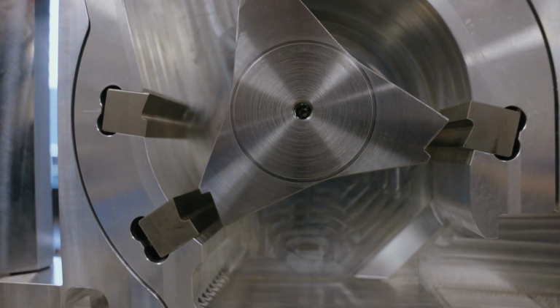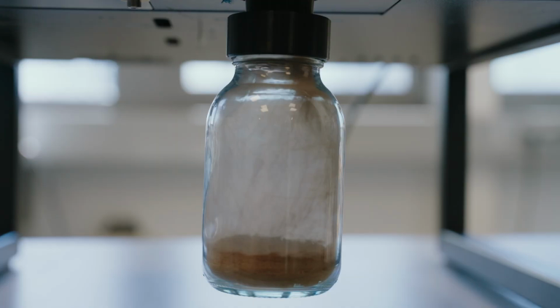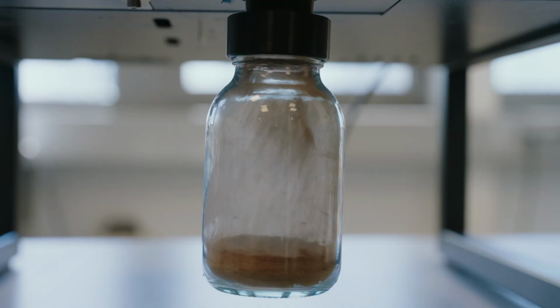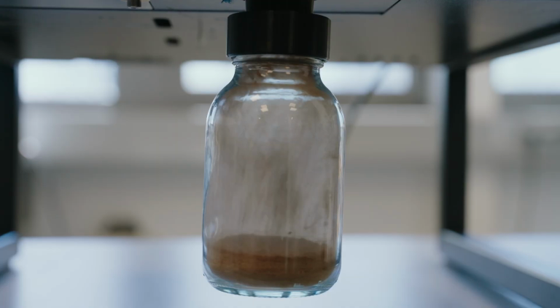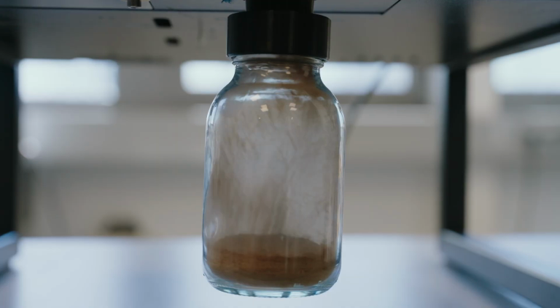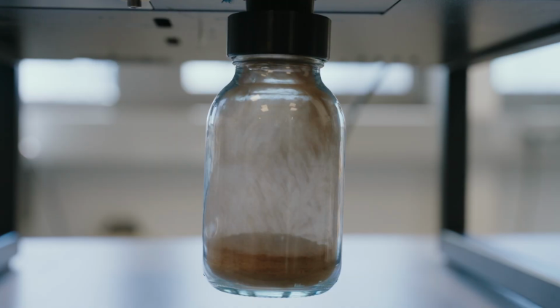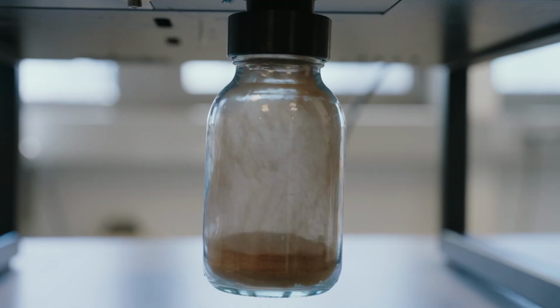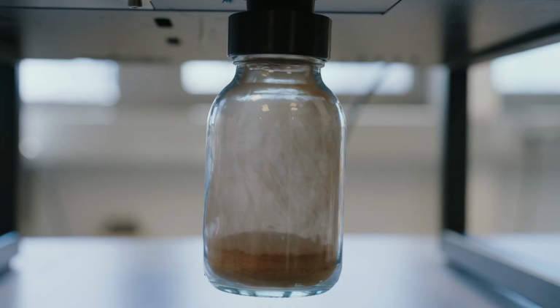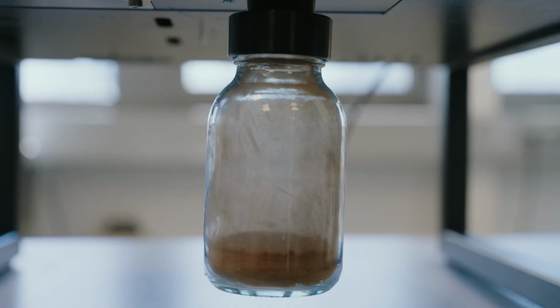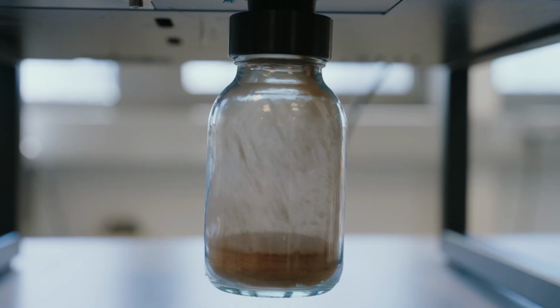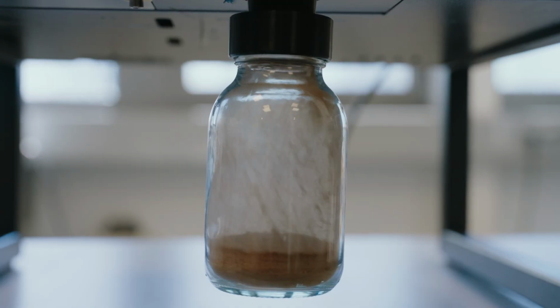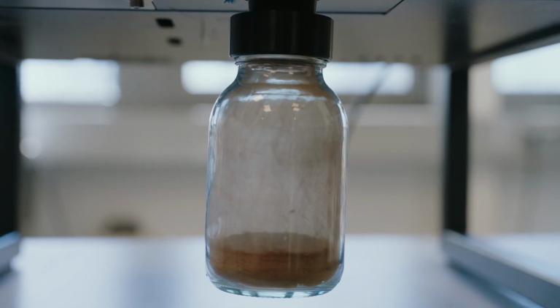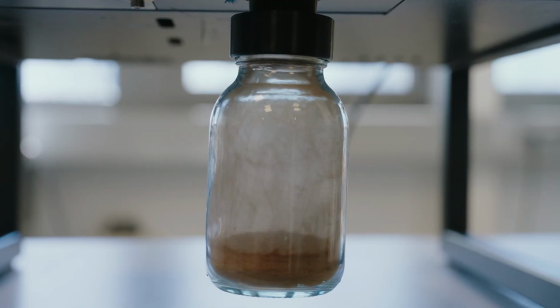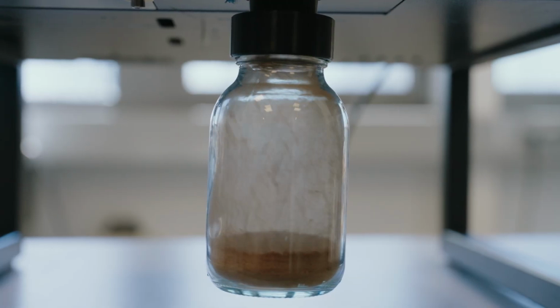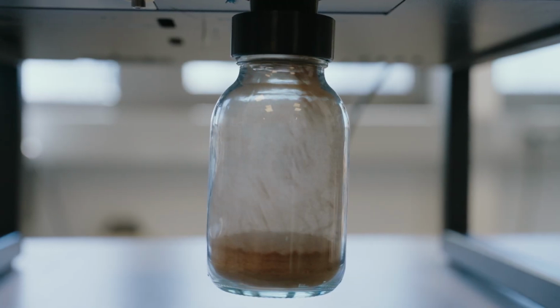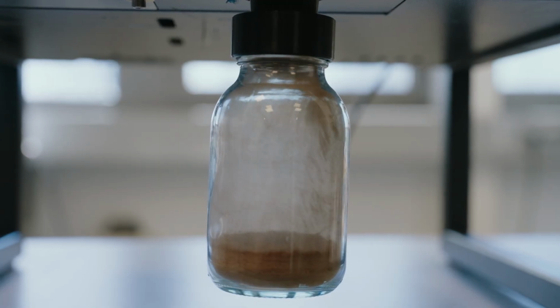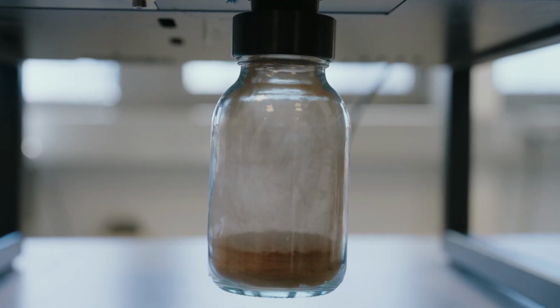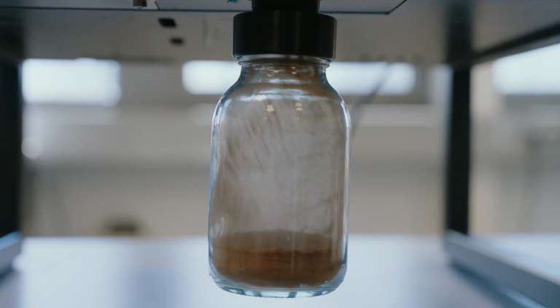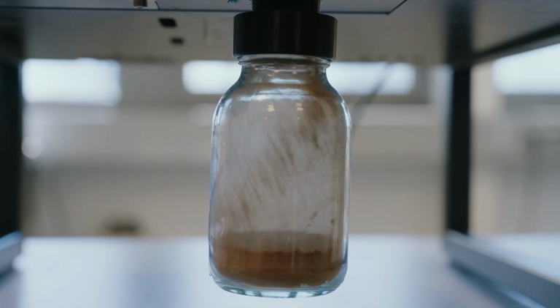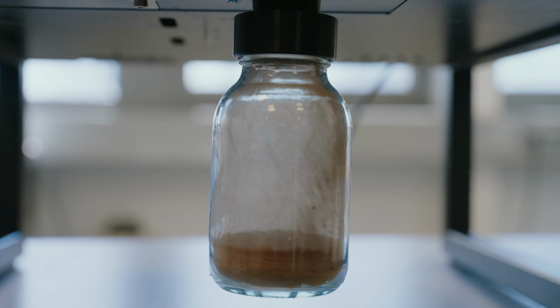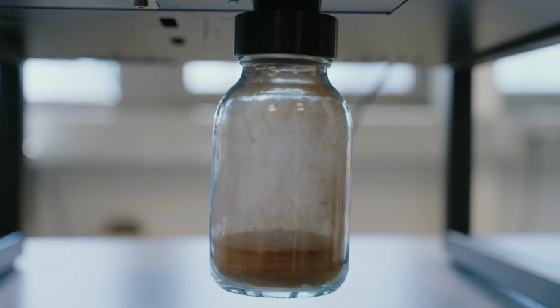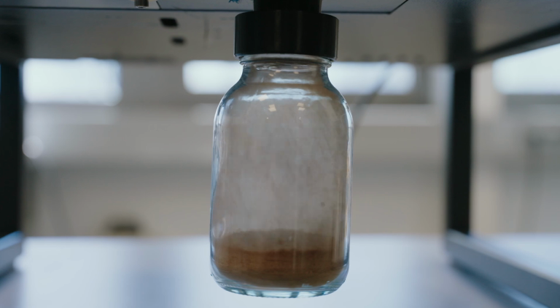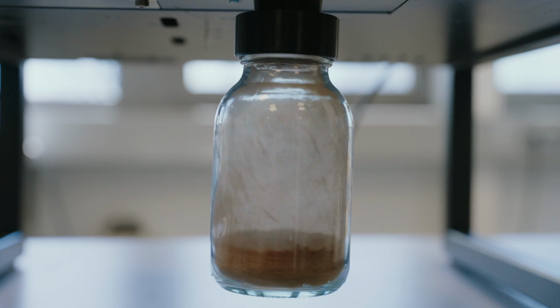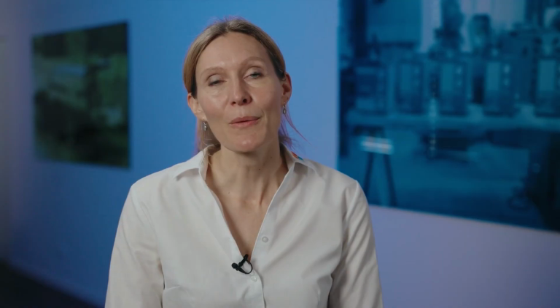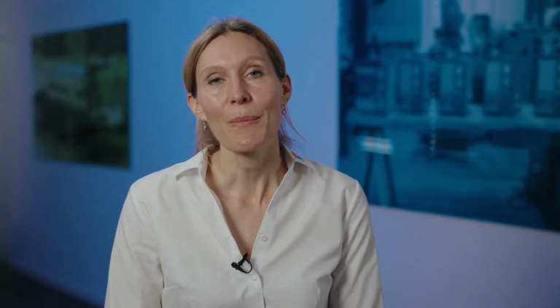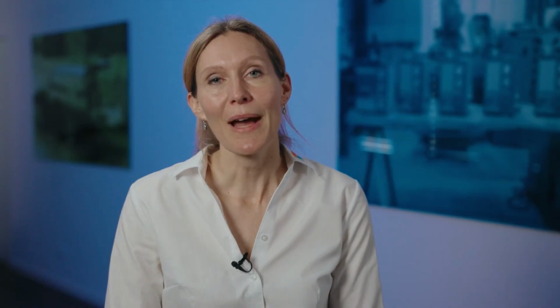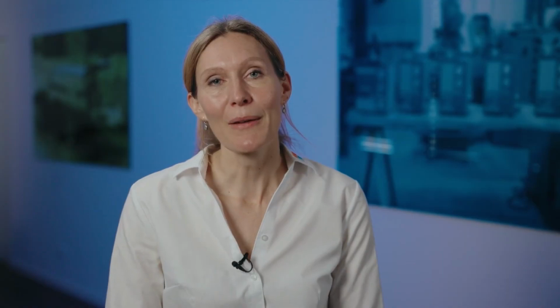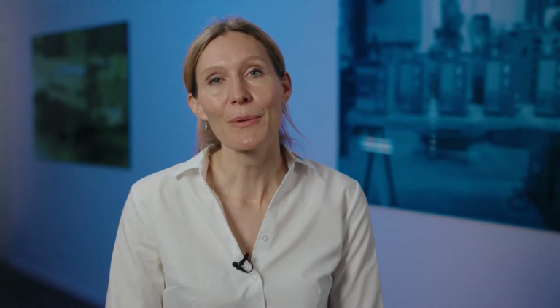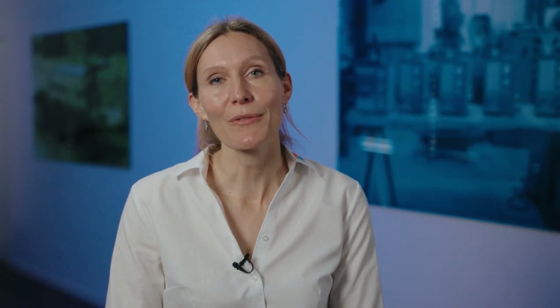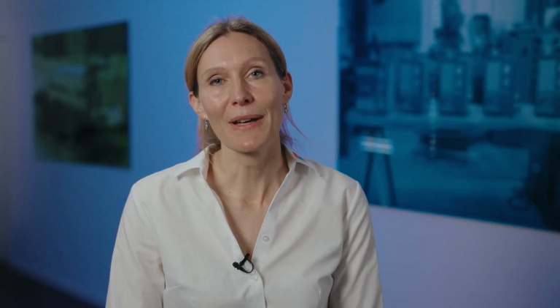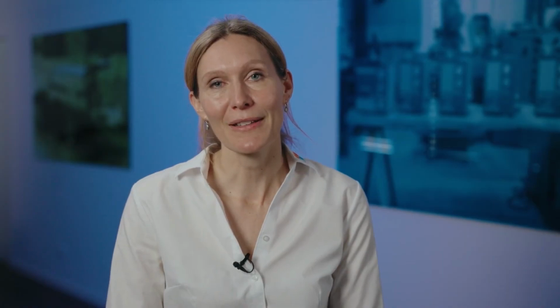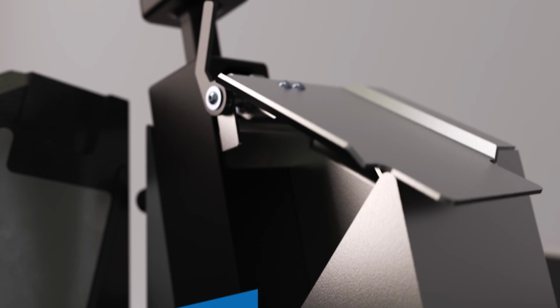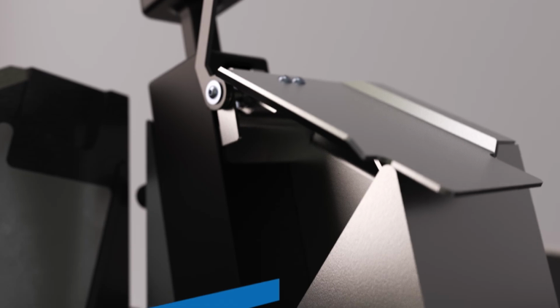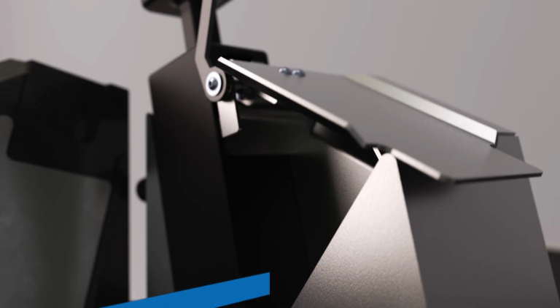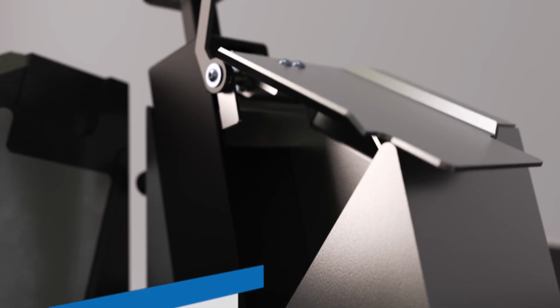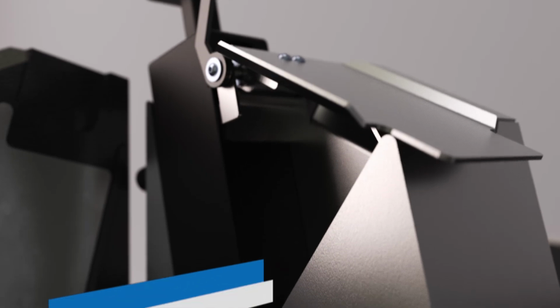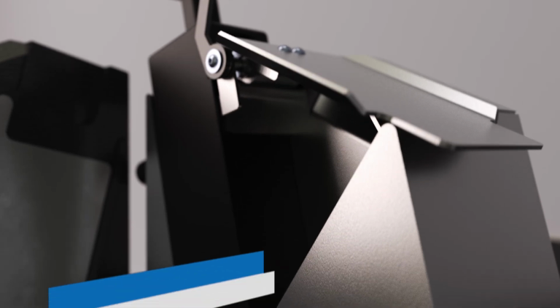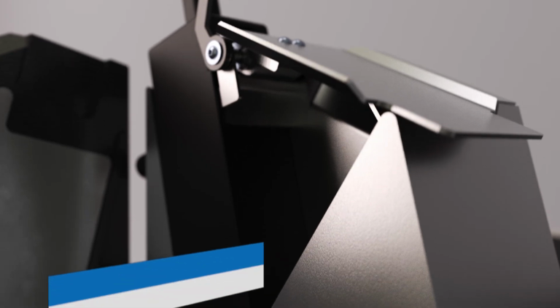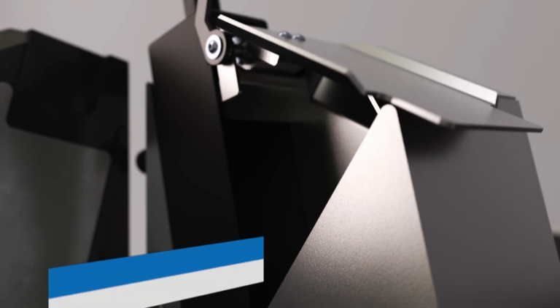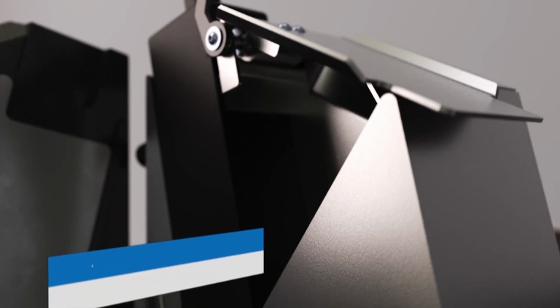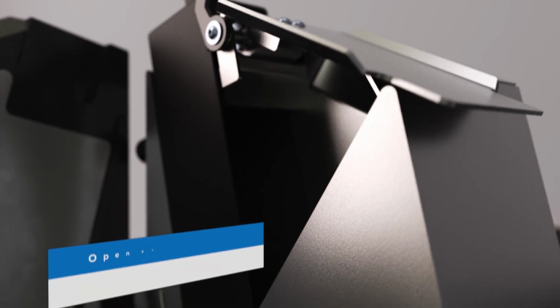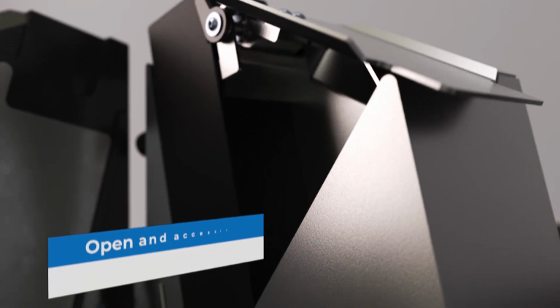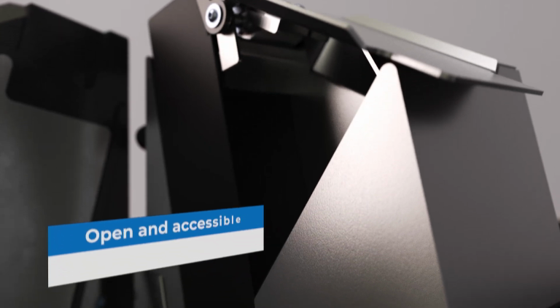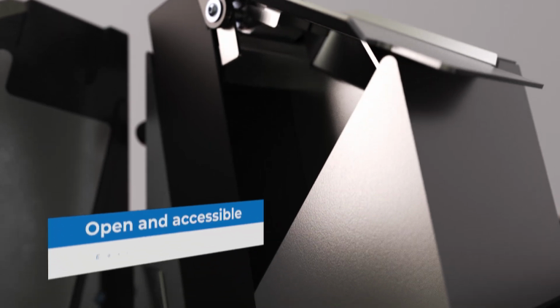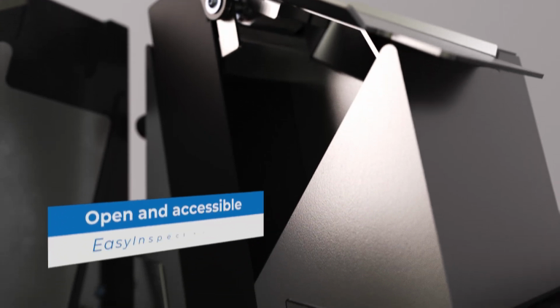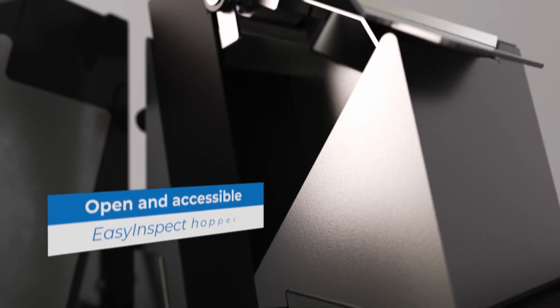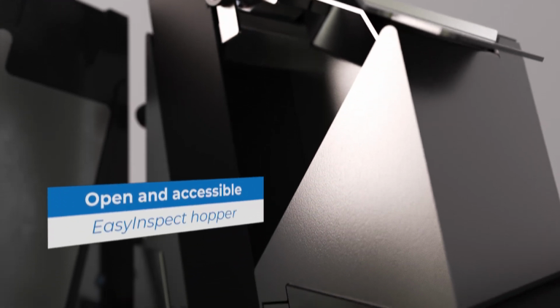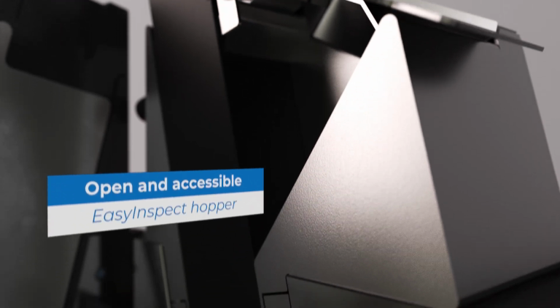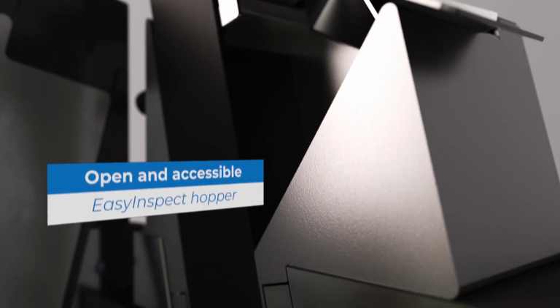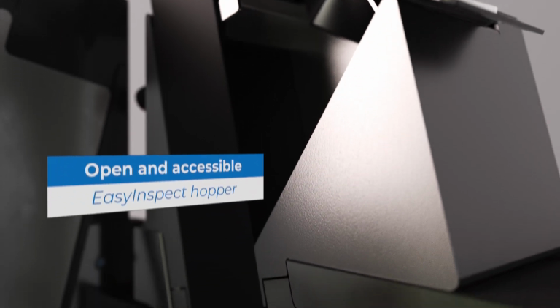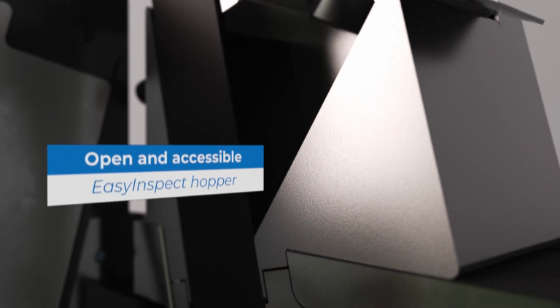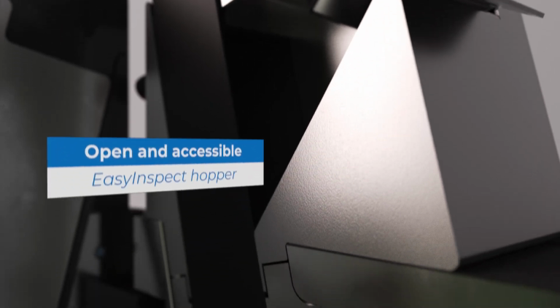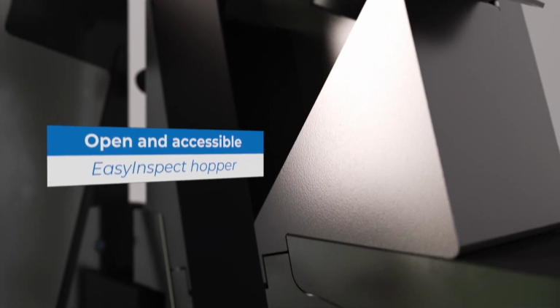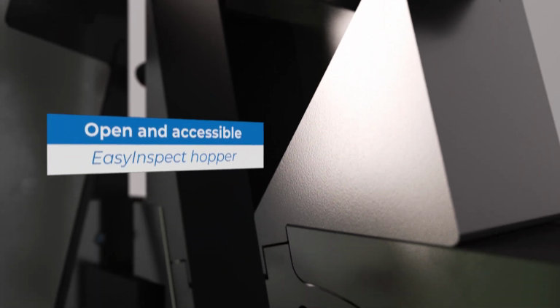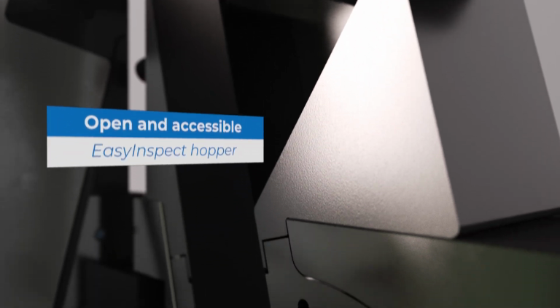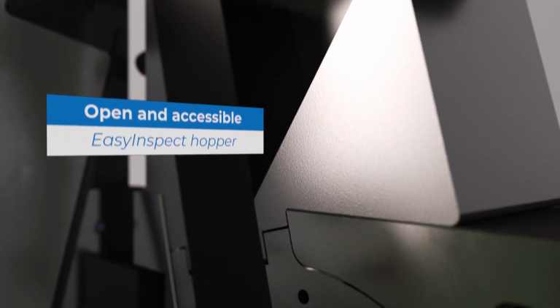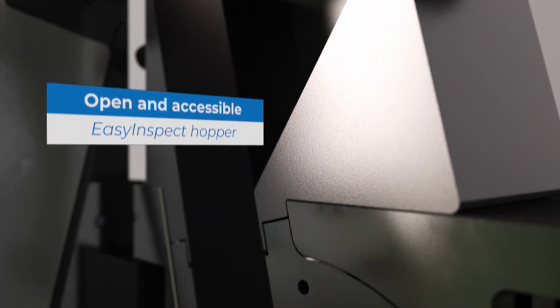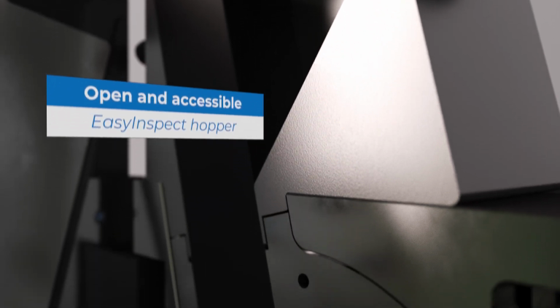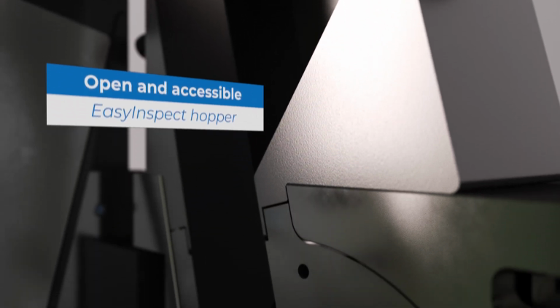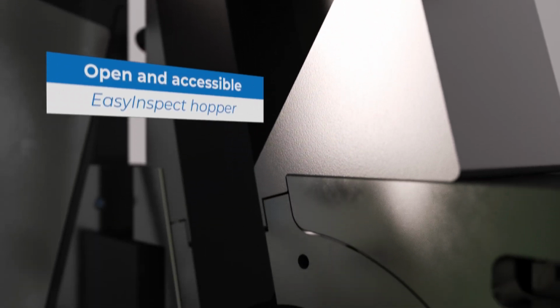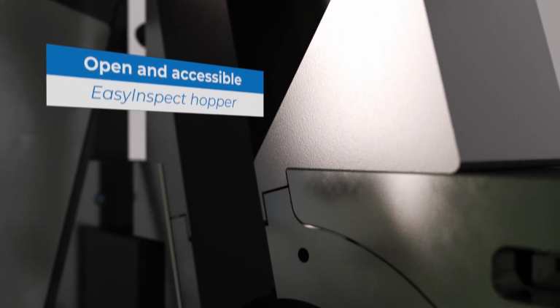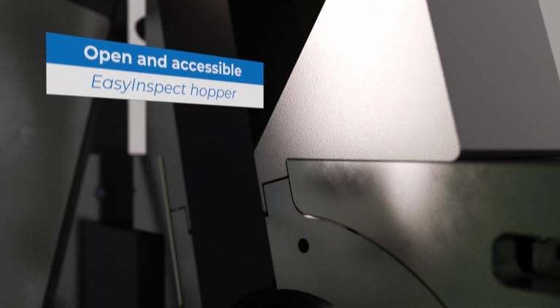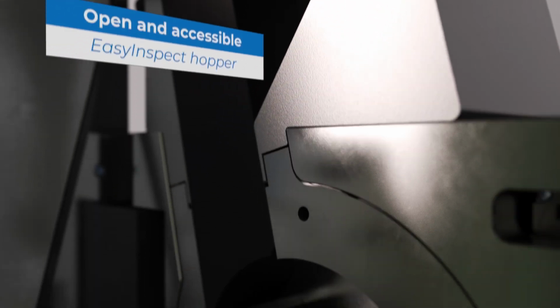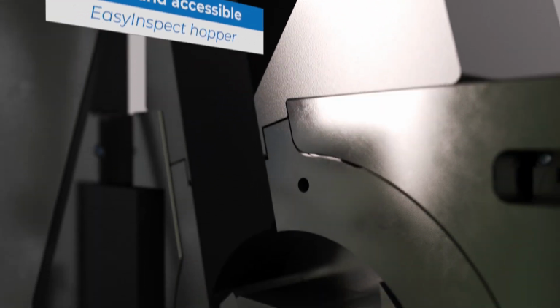To maximize the material output of the mill we have perfected the interaction of hopper, grinding chamber and outlet geometry.